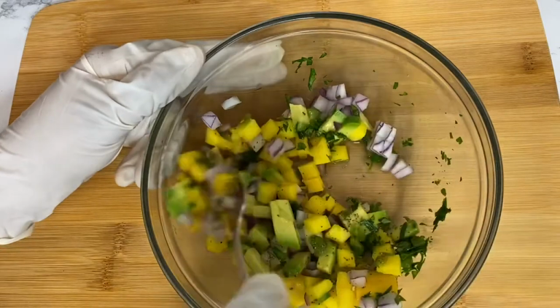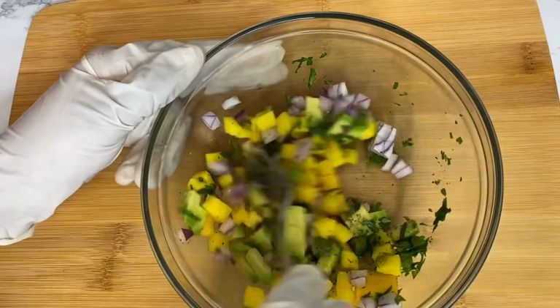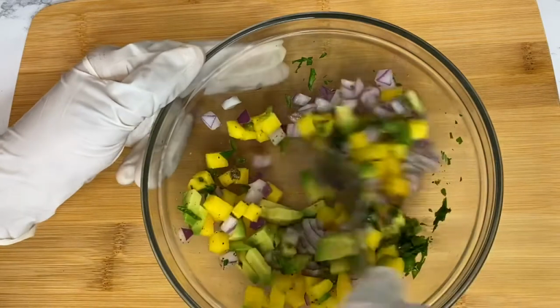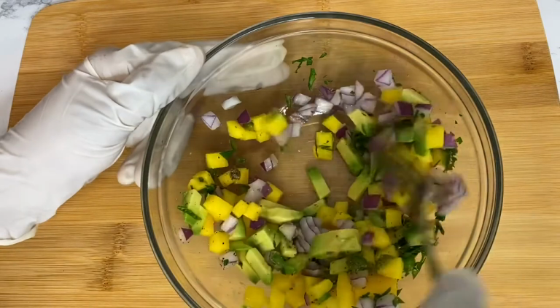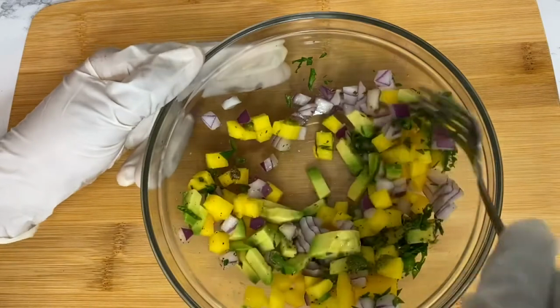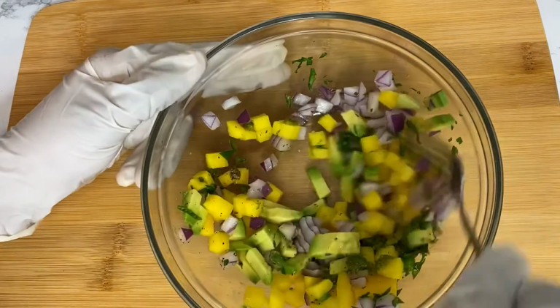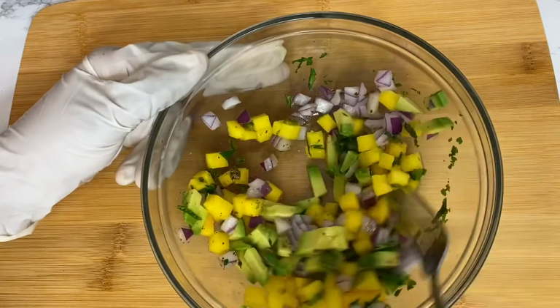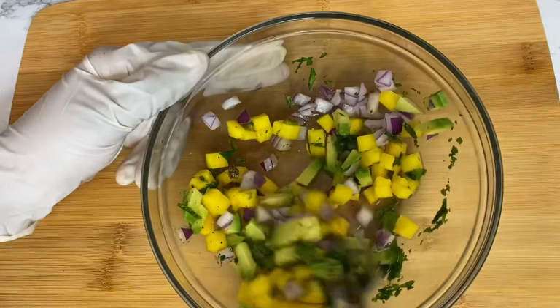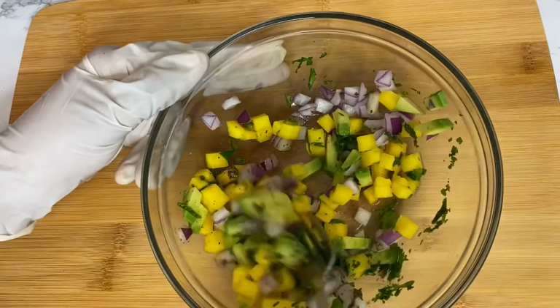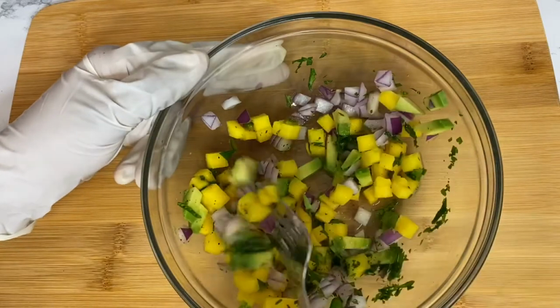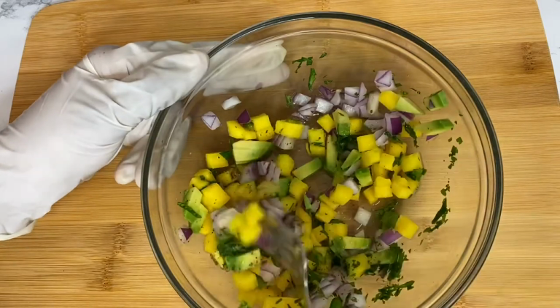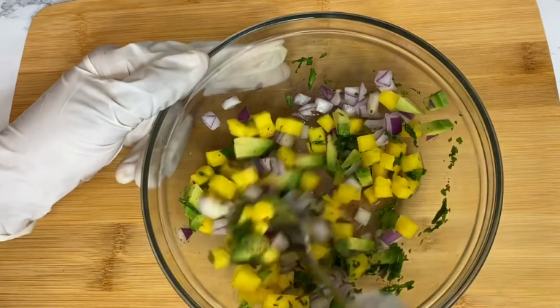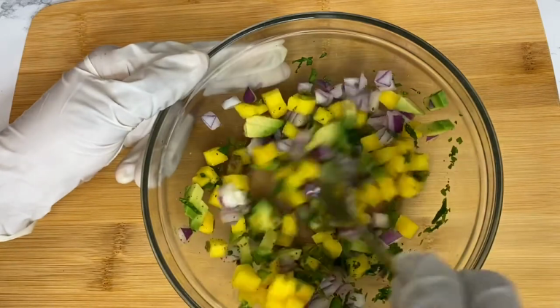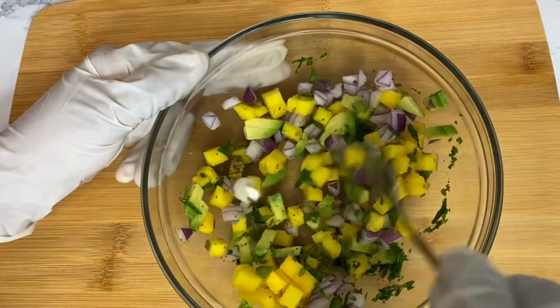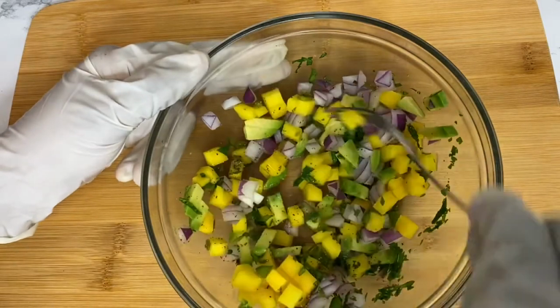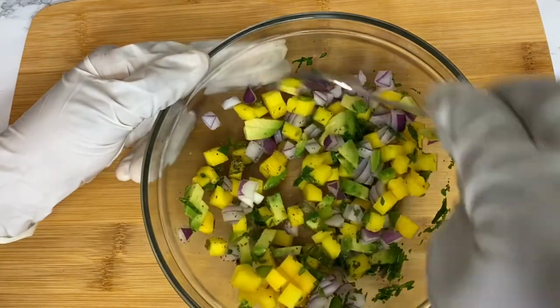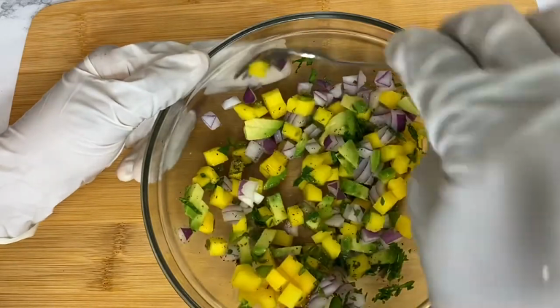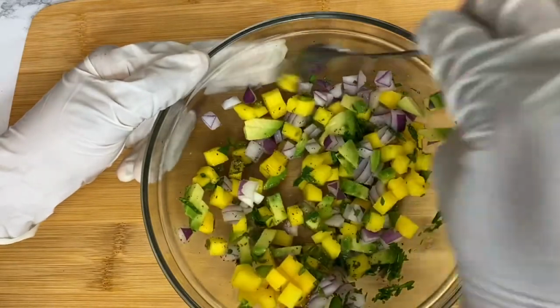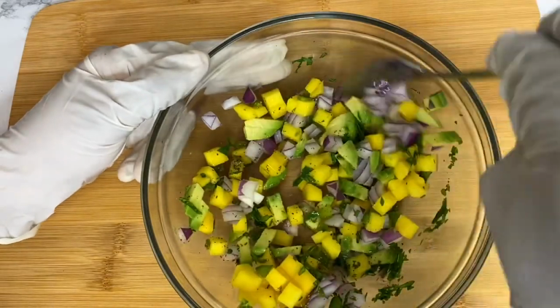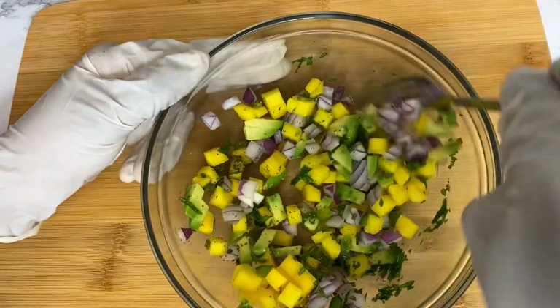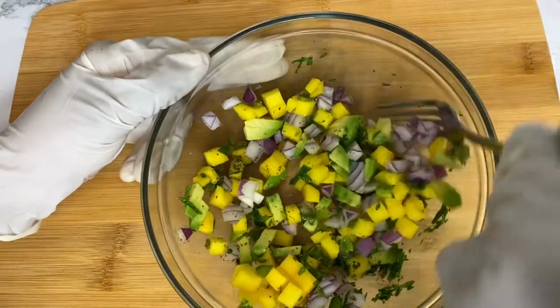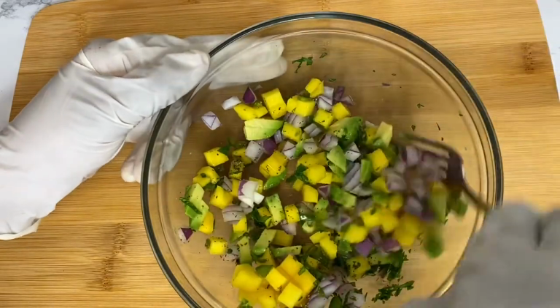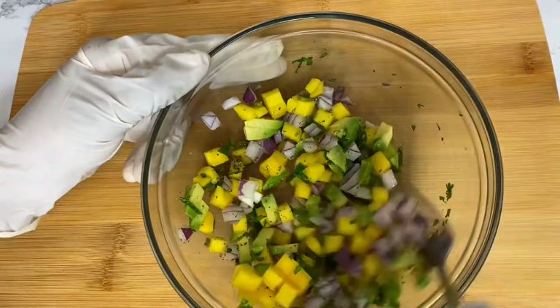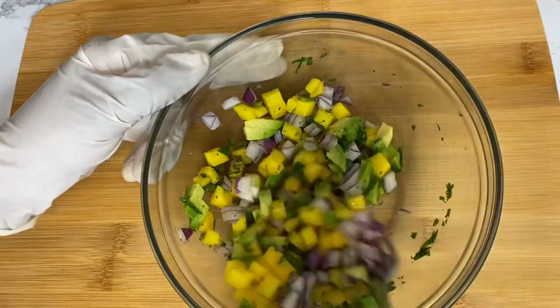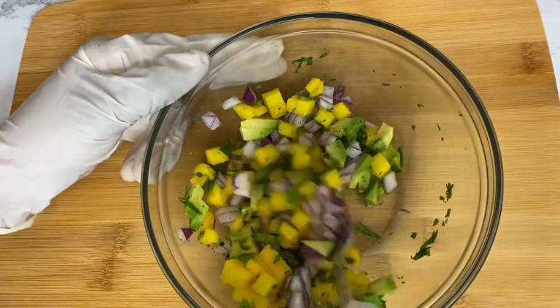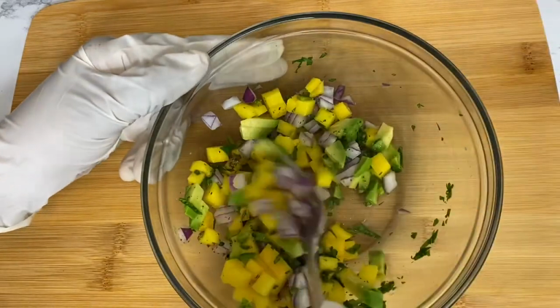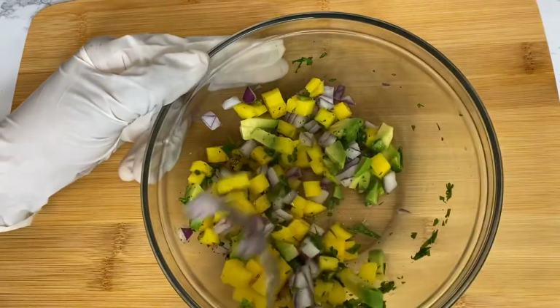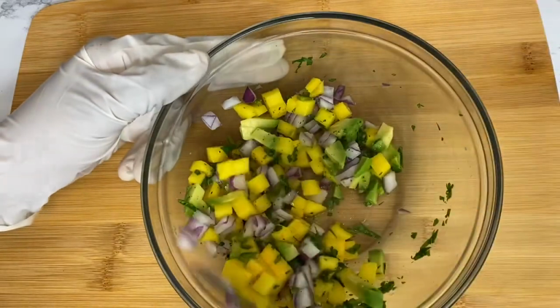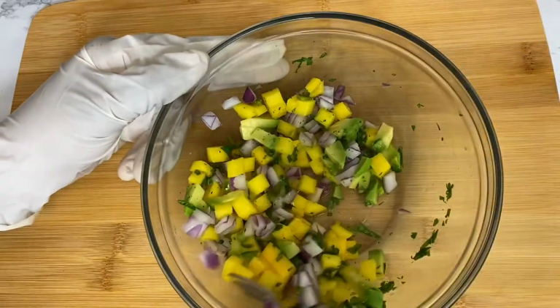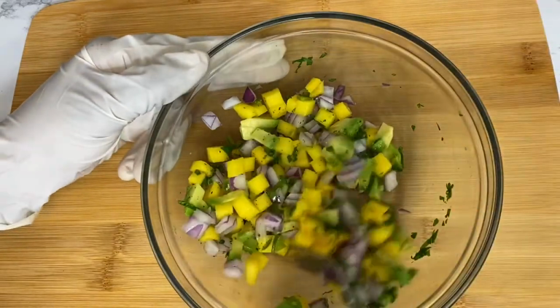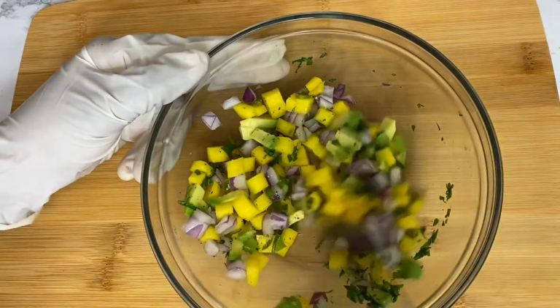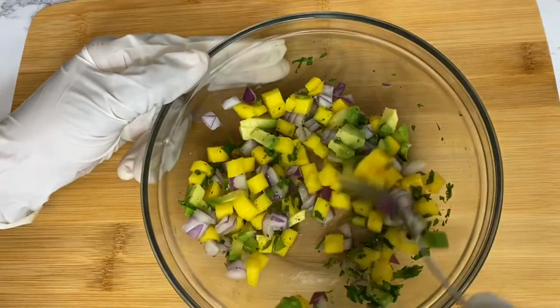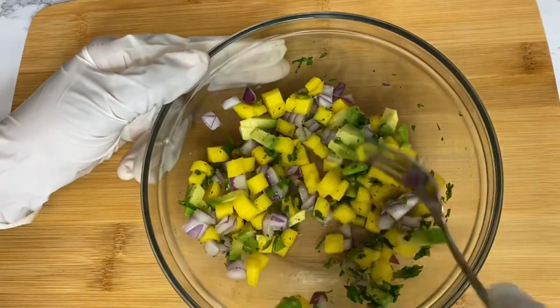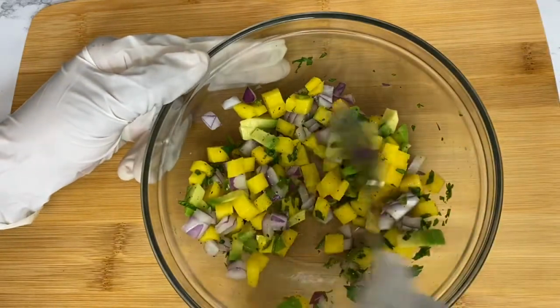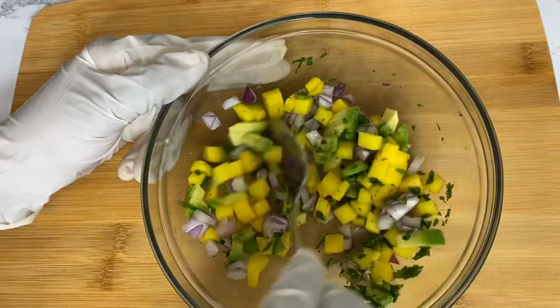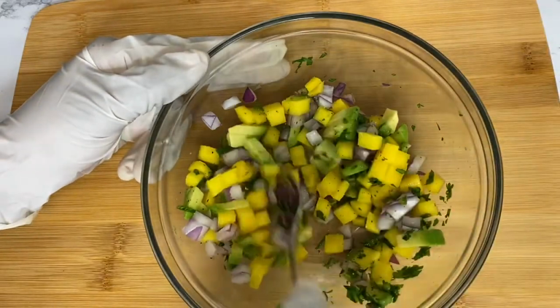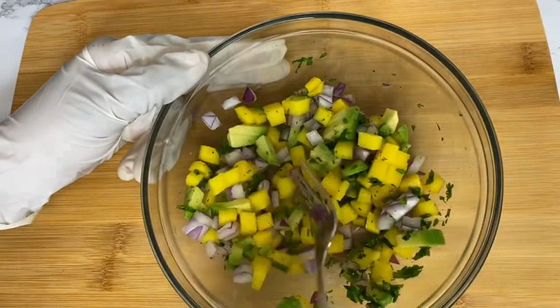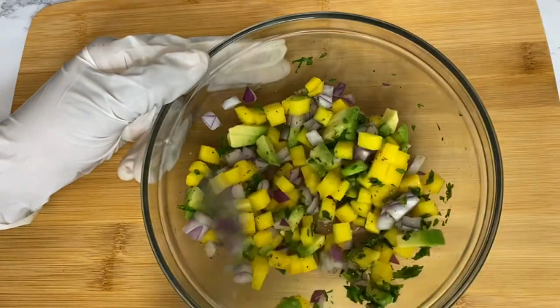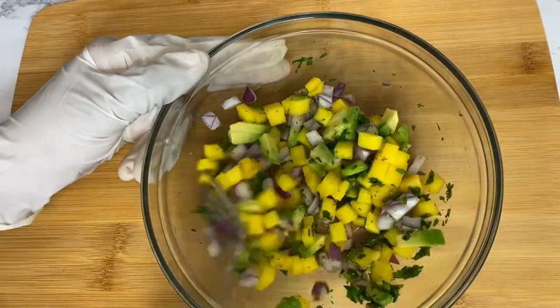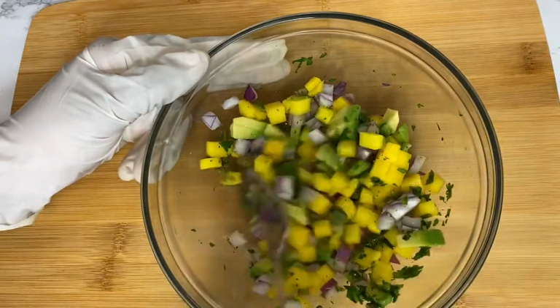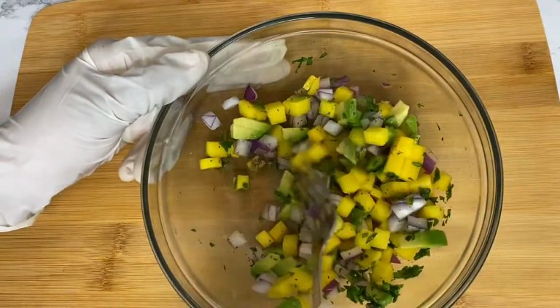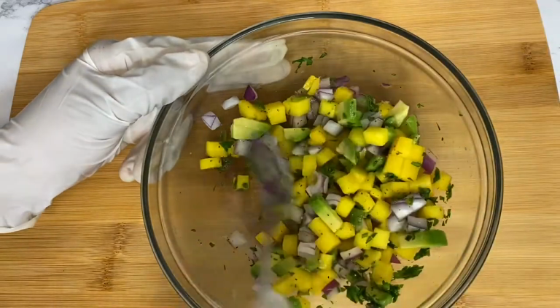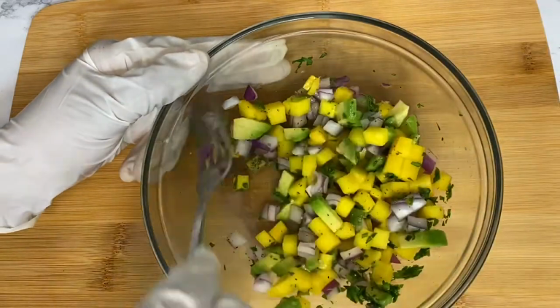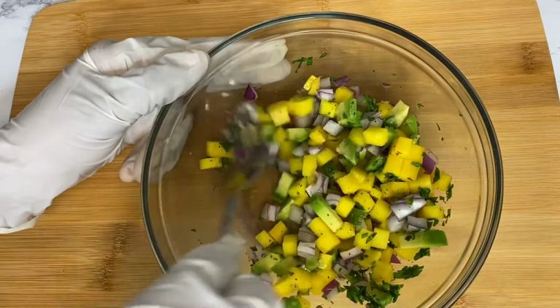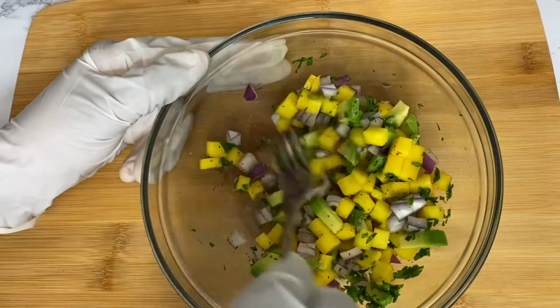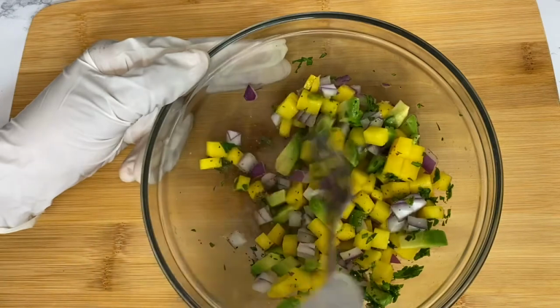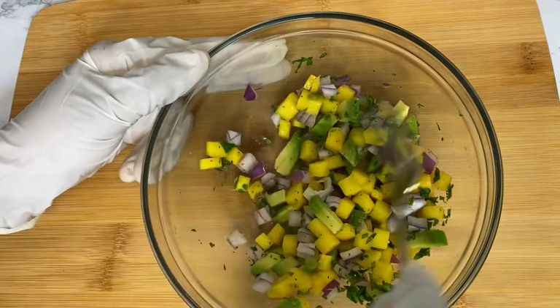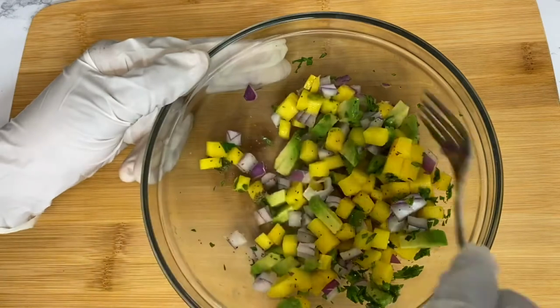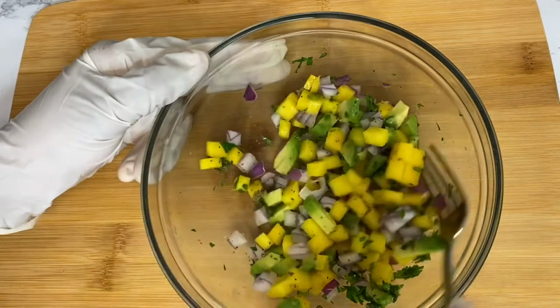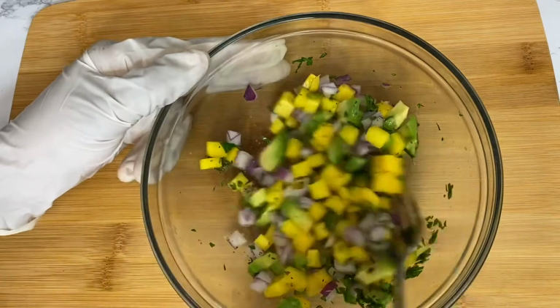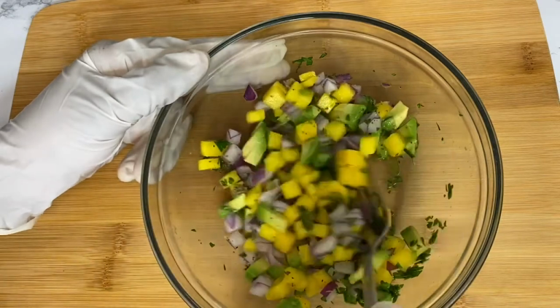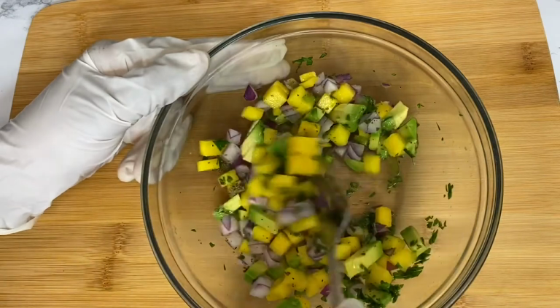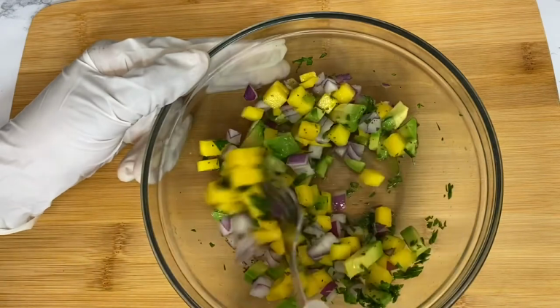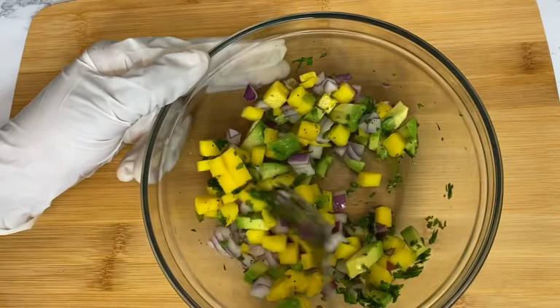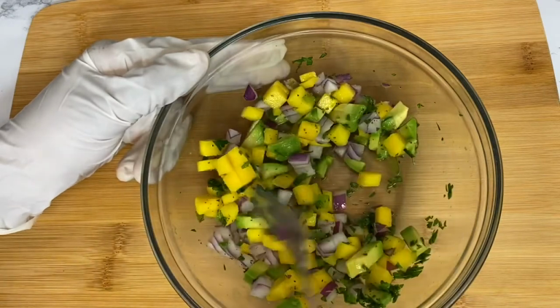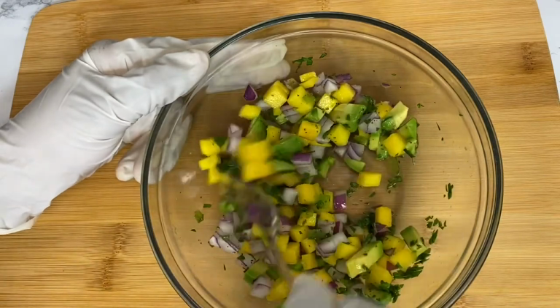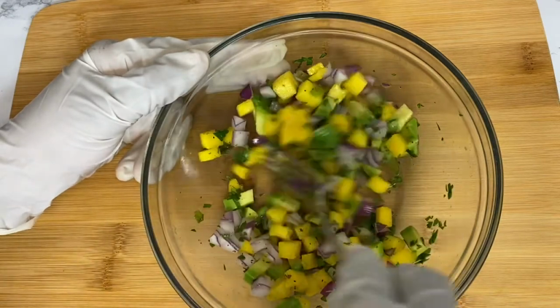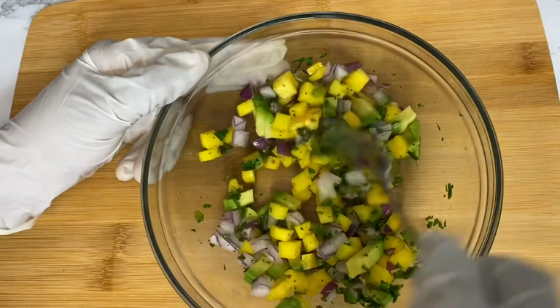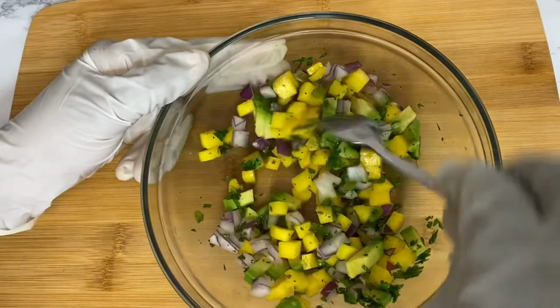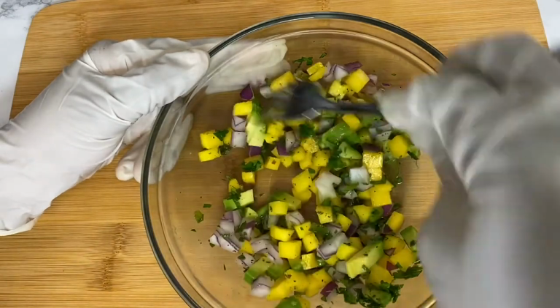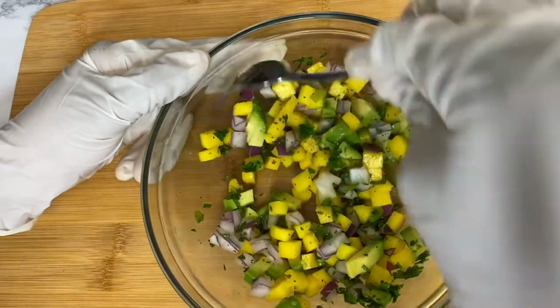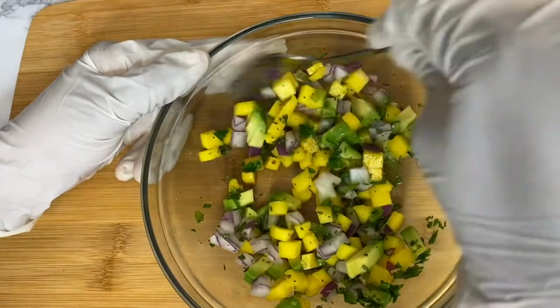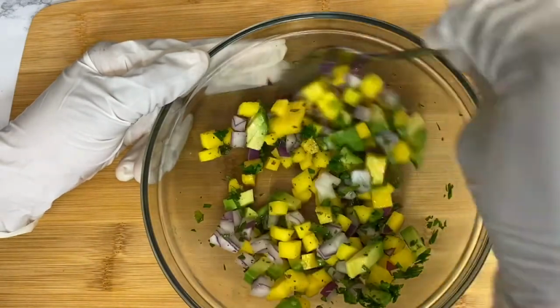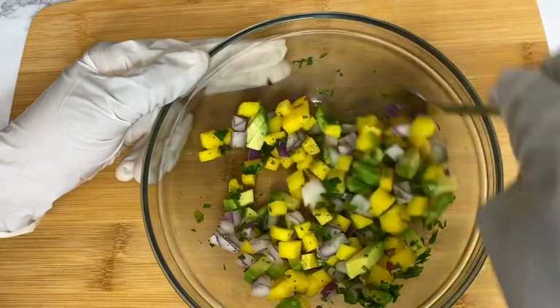I also went ahead and added a few diced jalapeños. Feel free to add jalapeños to spice up your salsa.